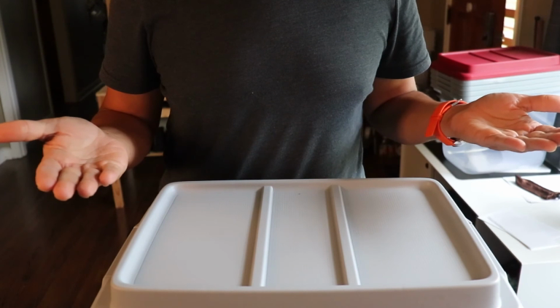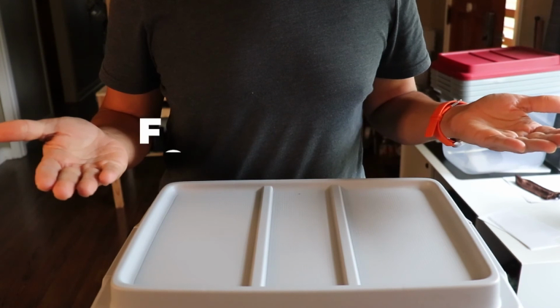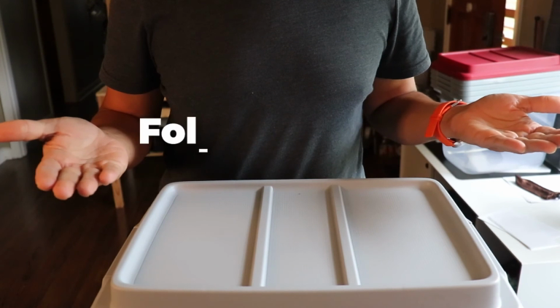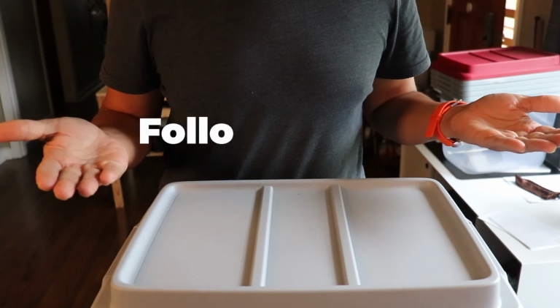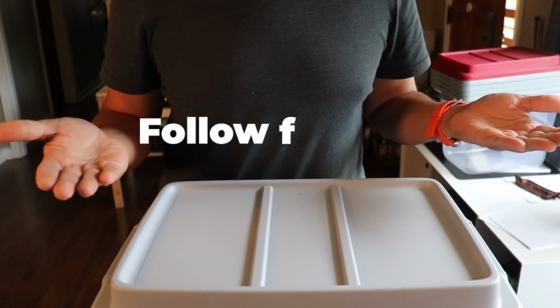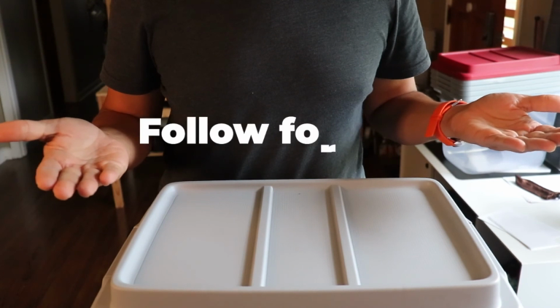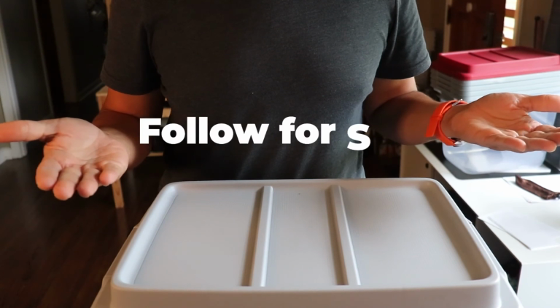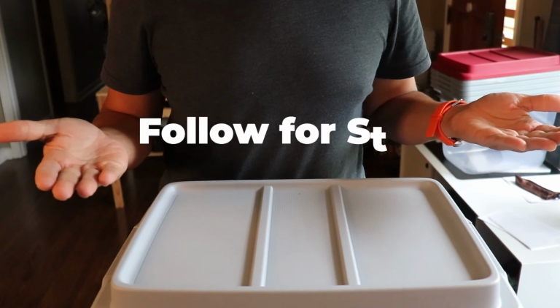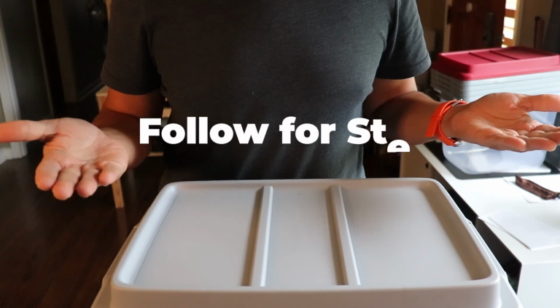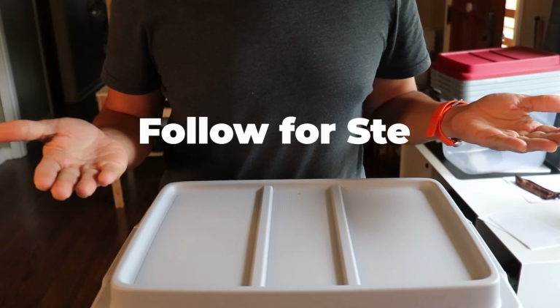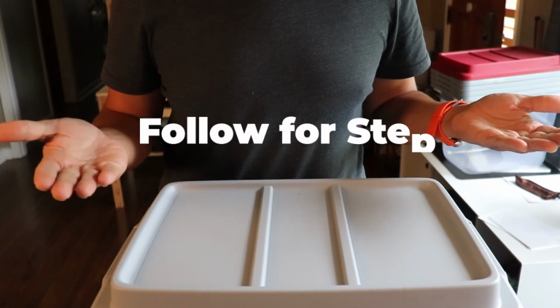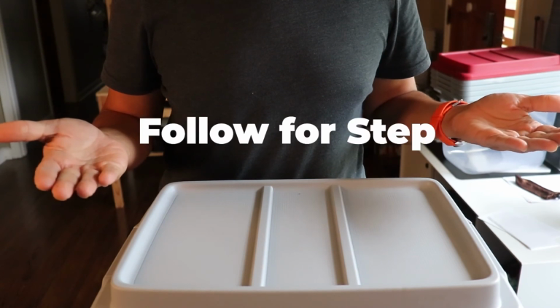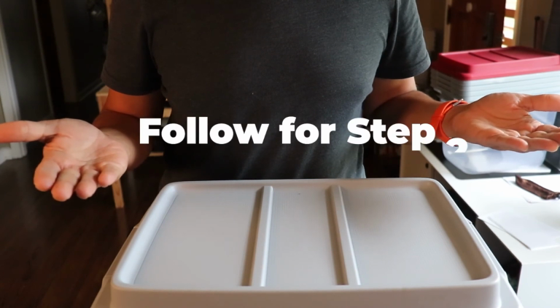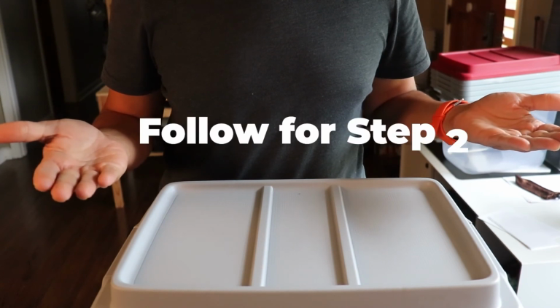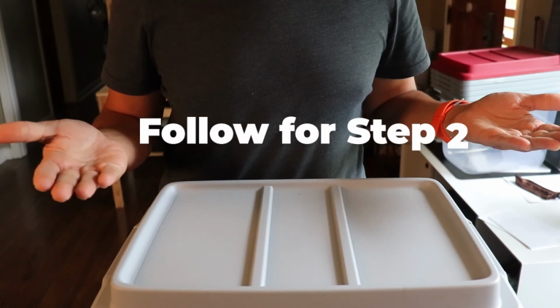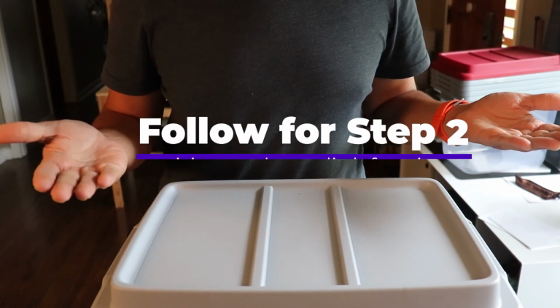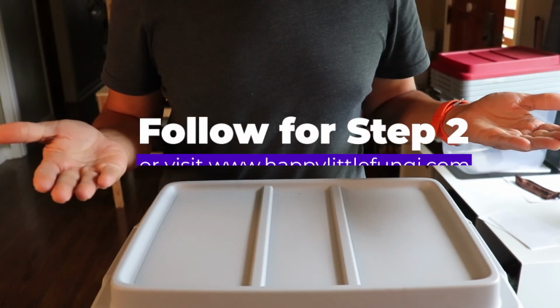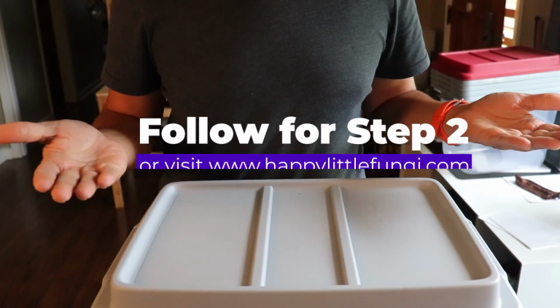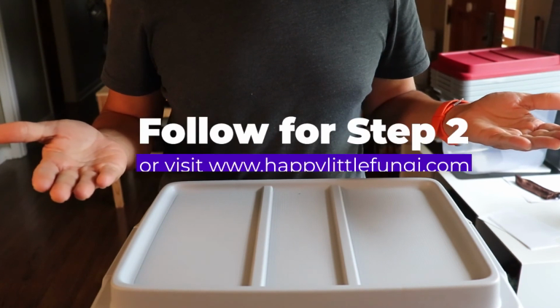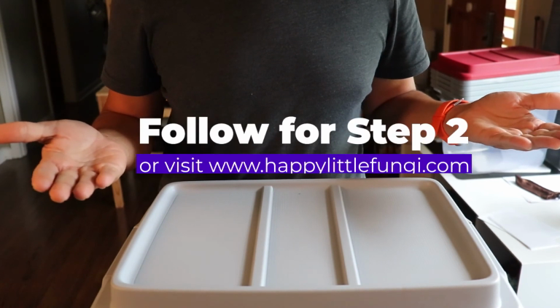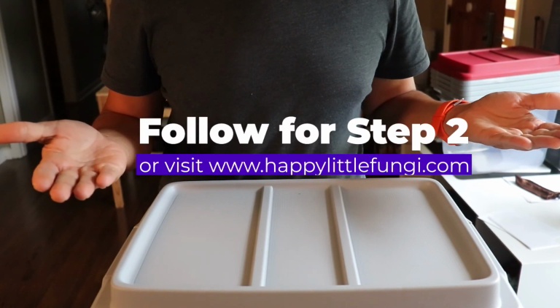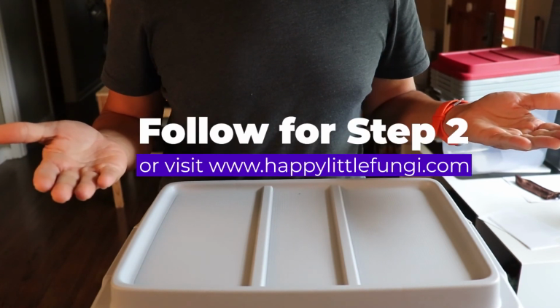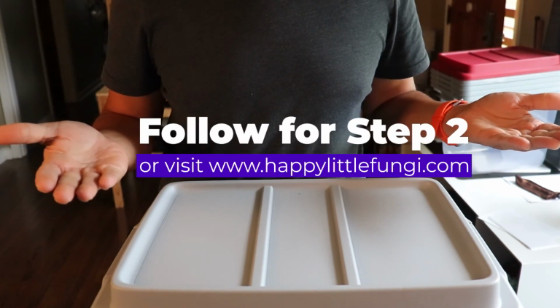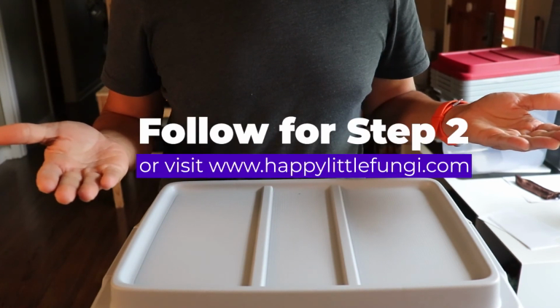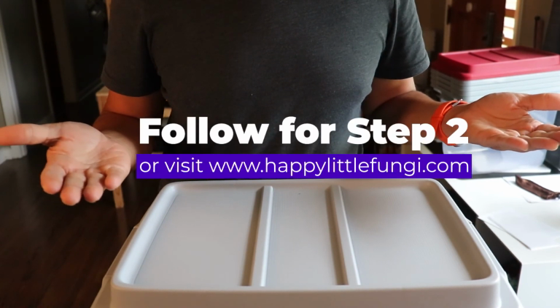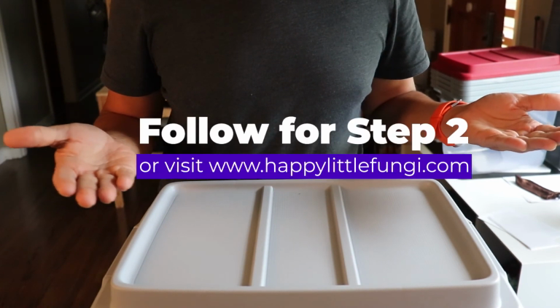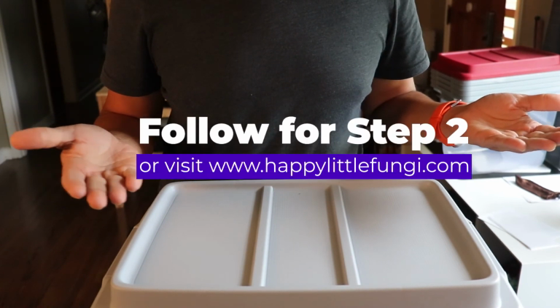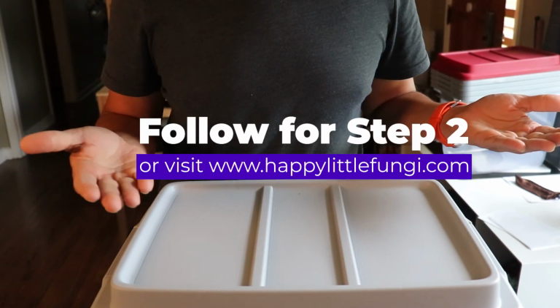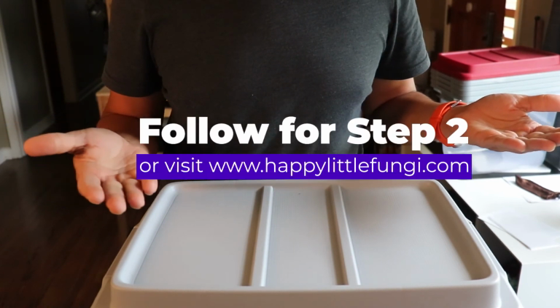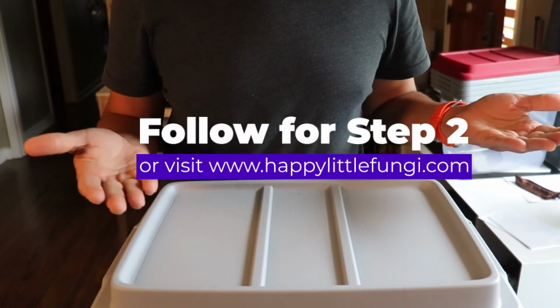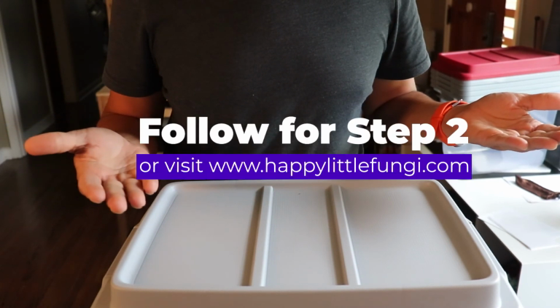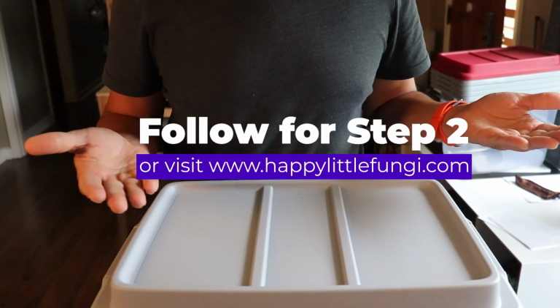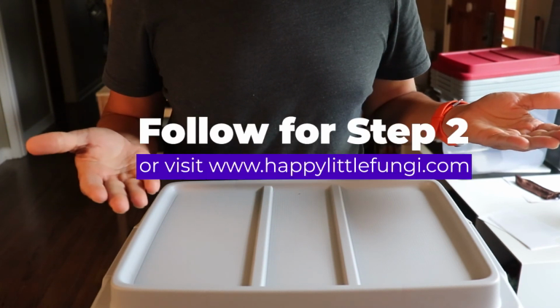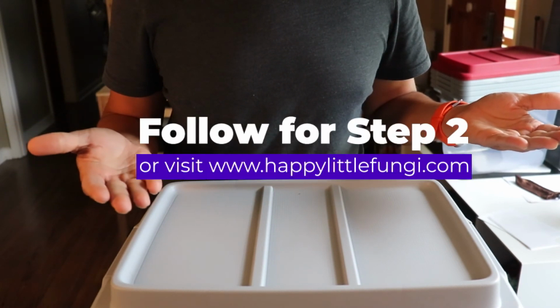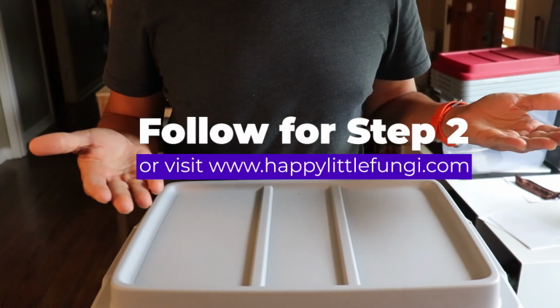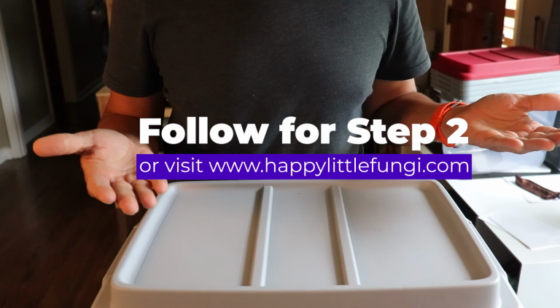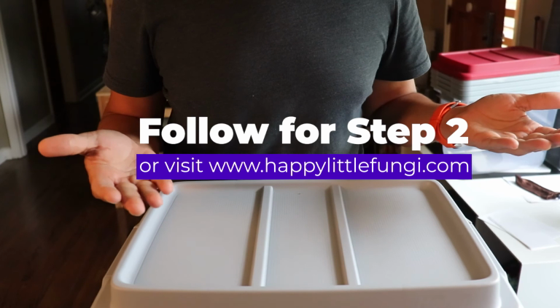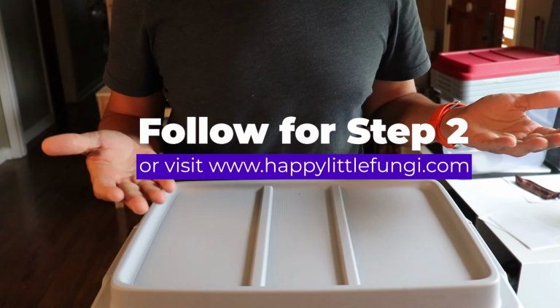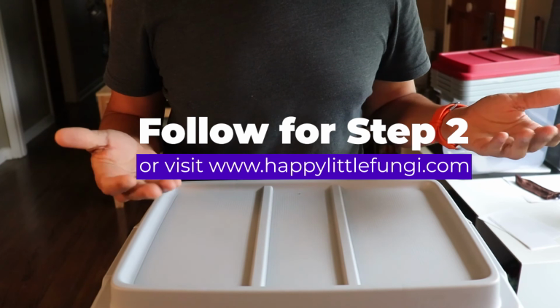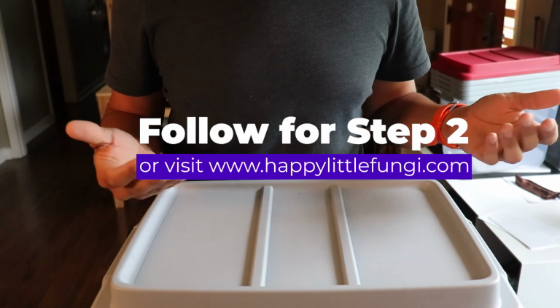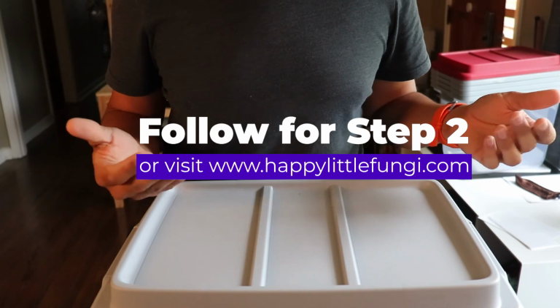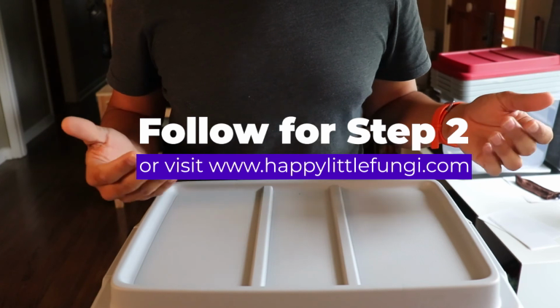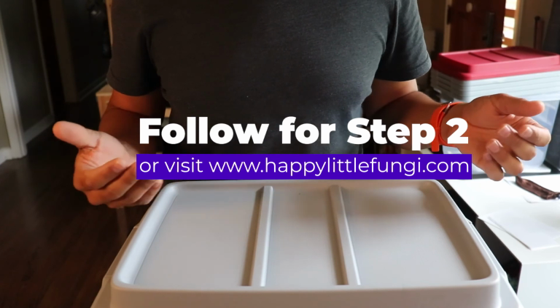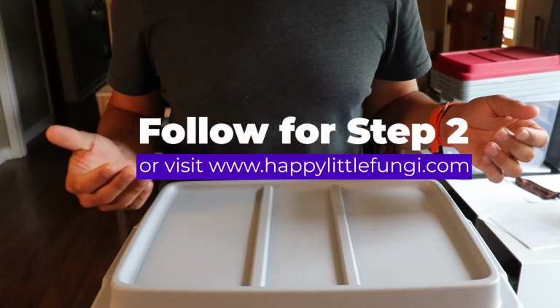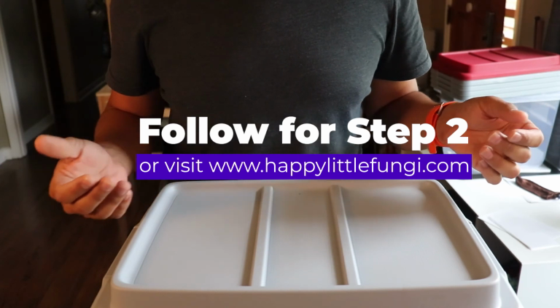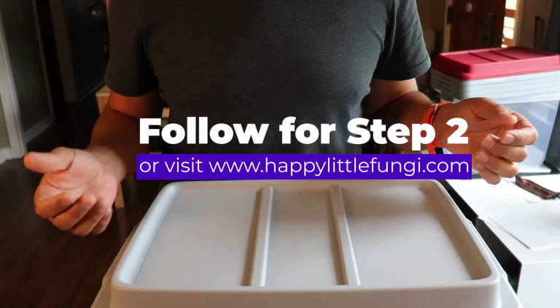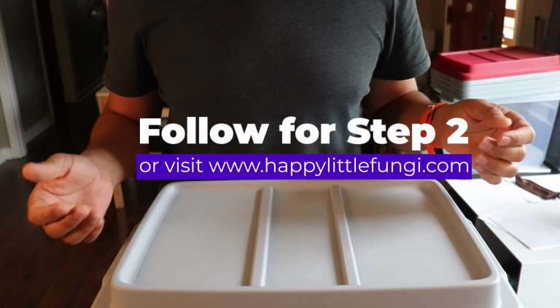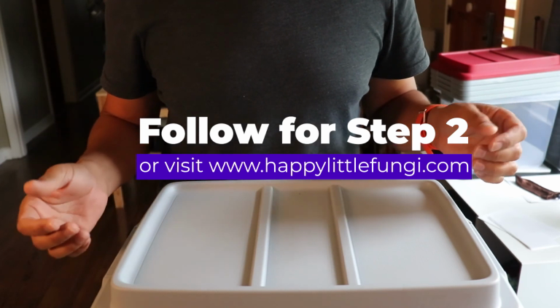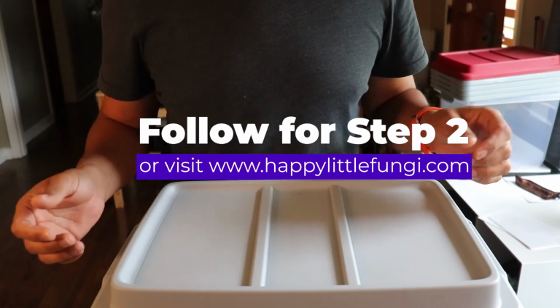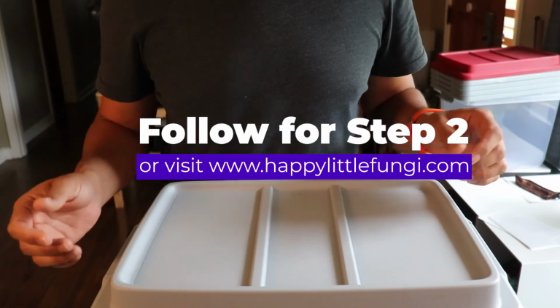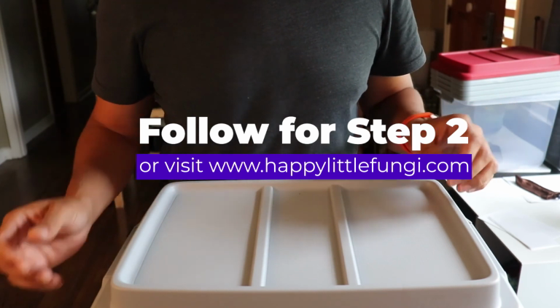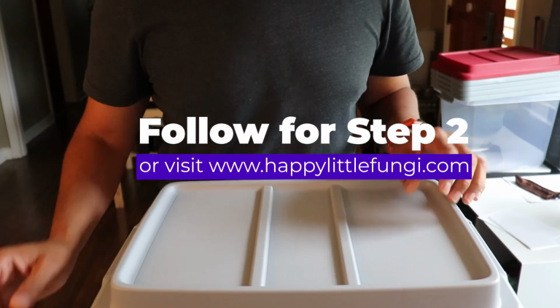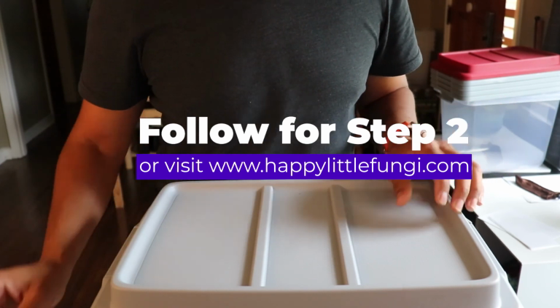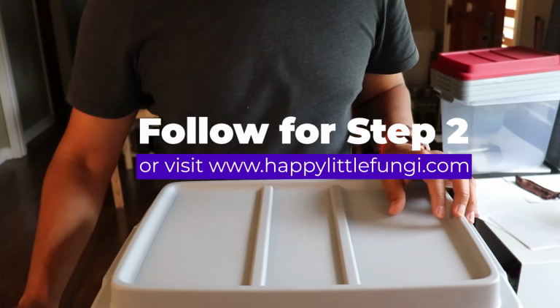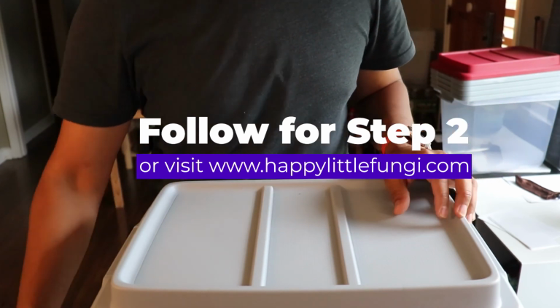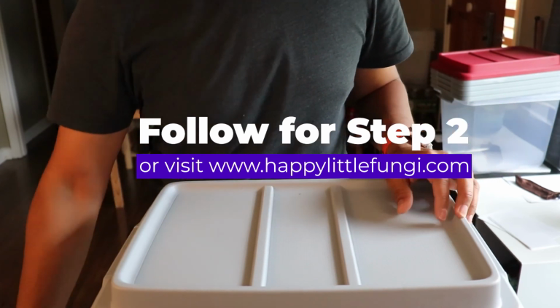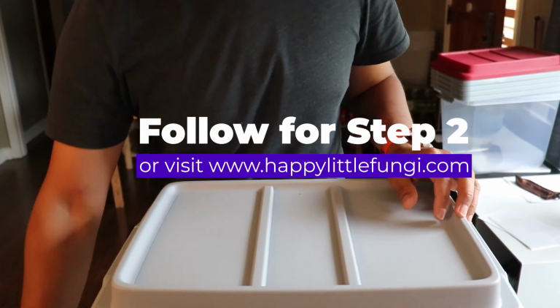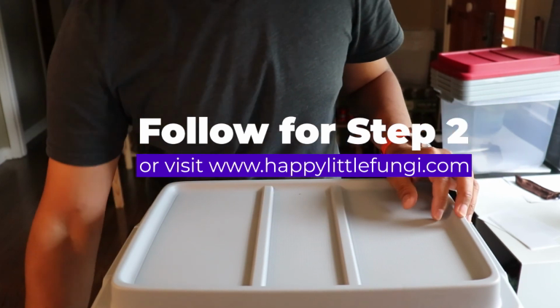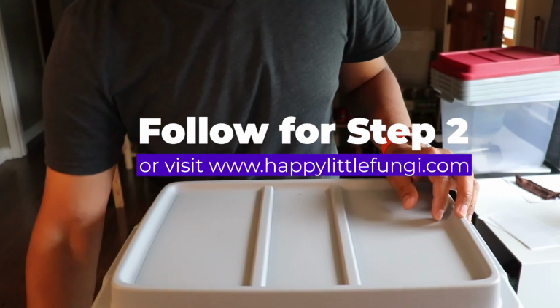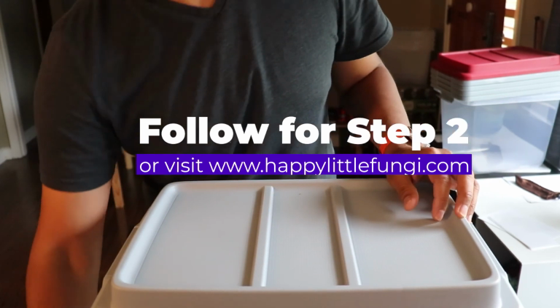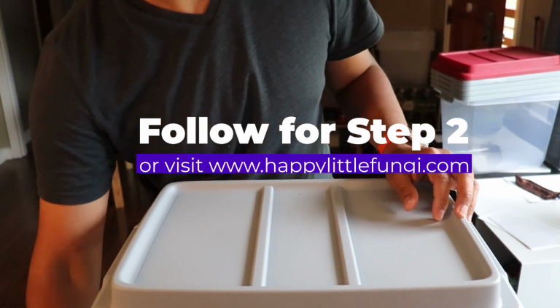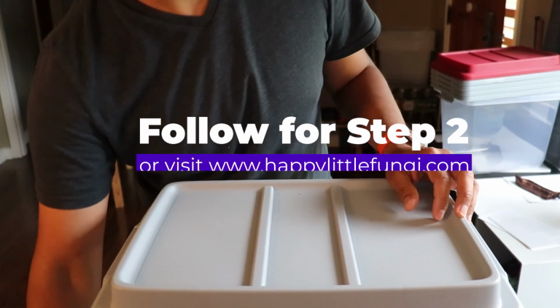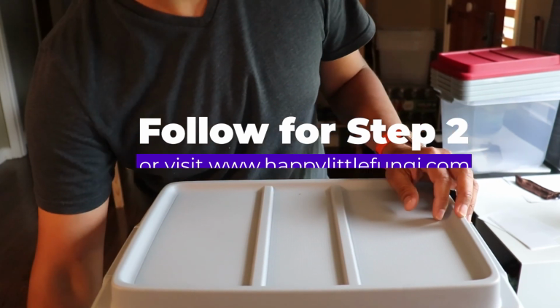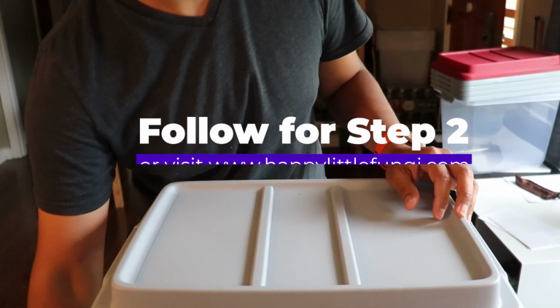Follow us for step two, or visit happylittlefungi.com for more information, or just drop a question in the comments.